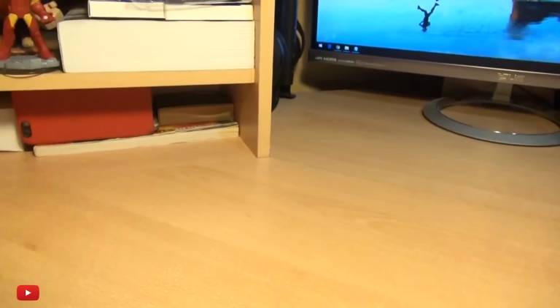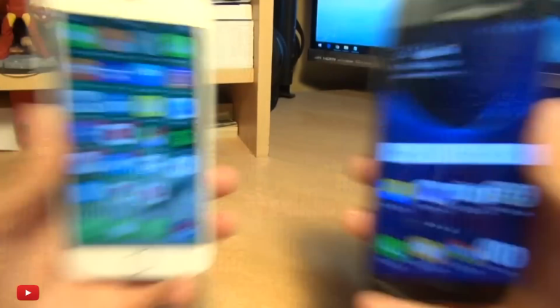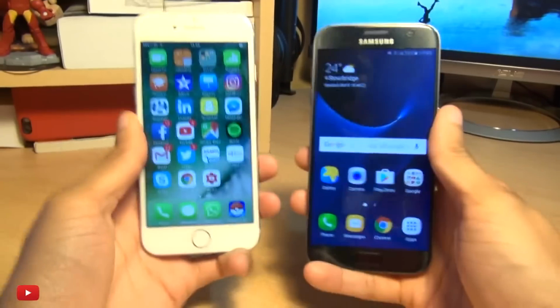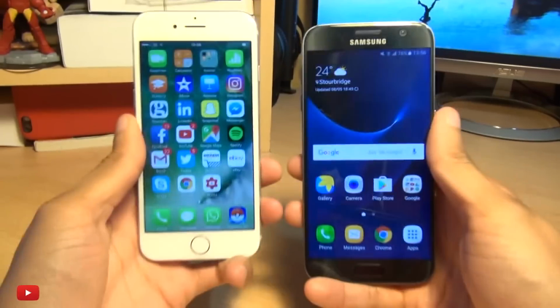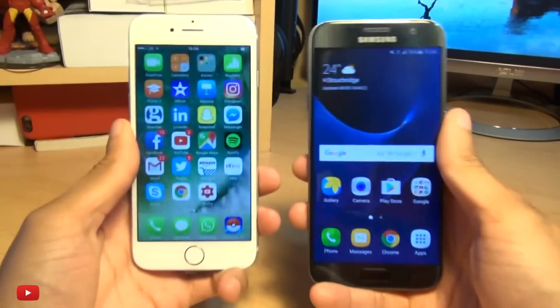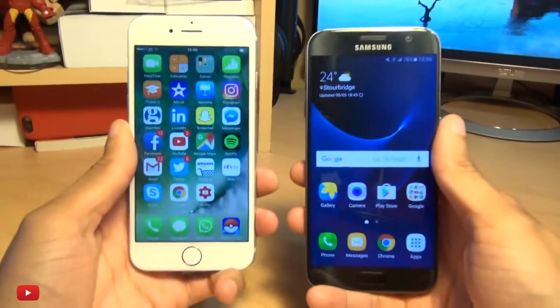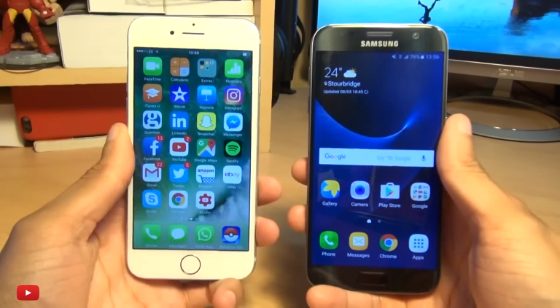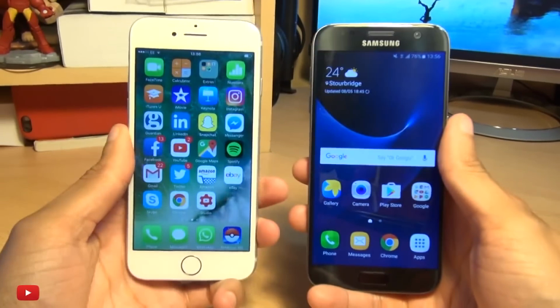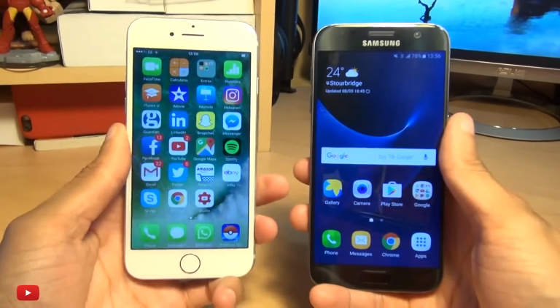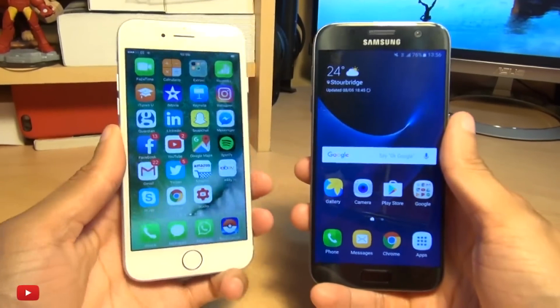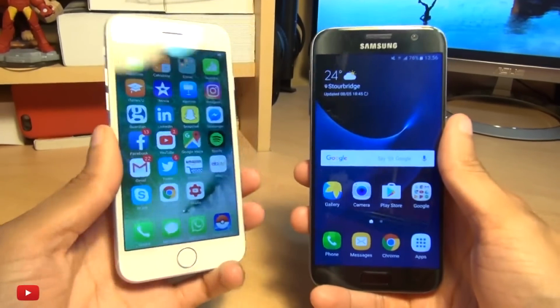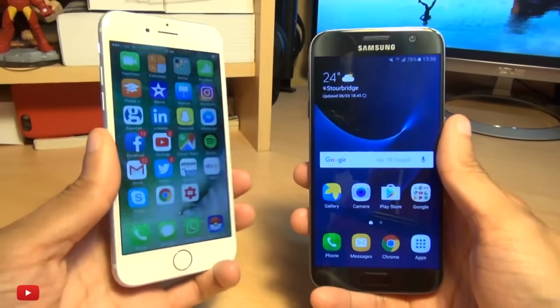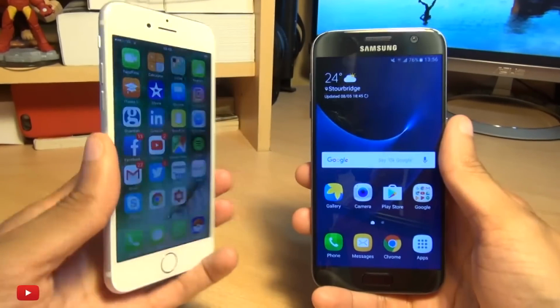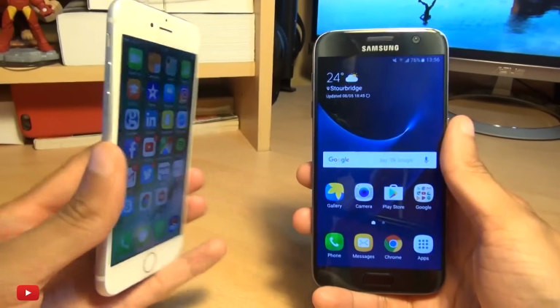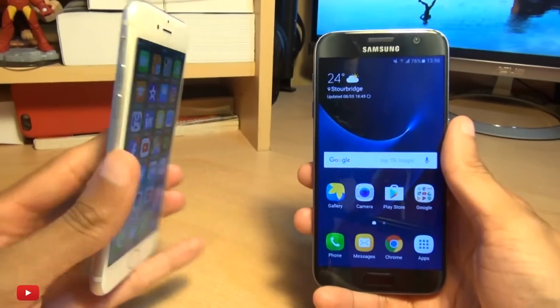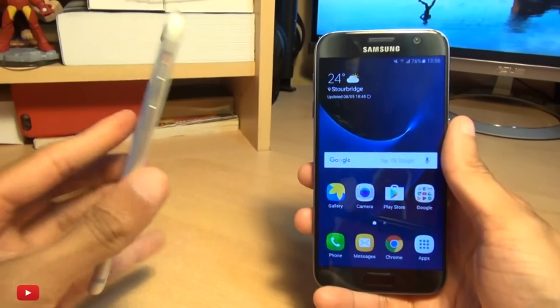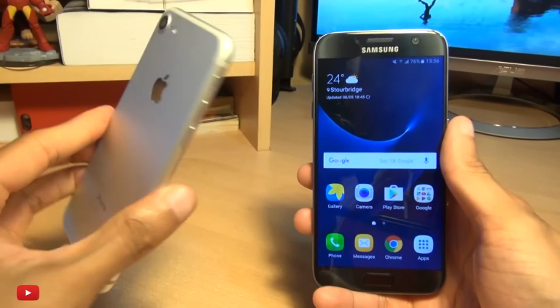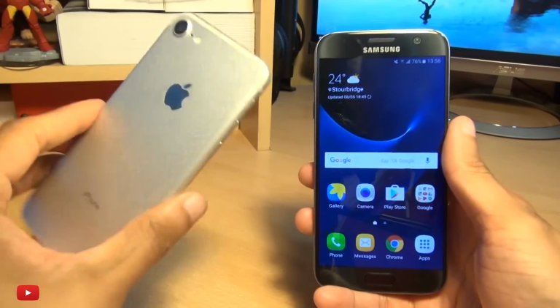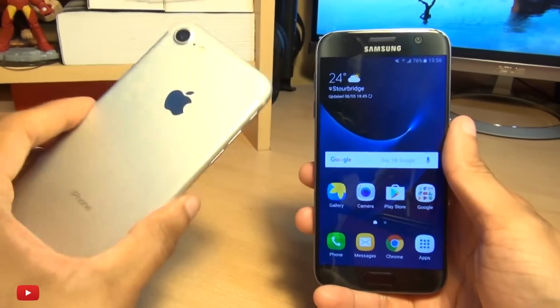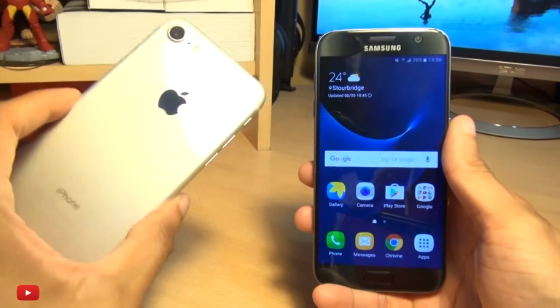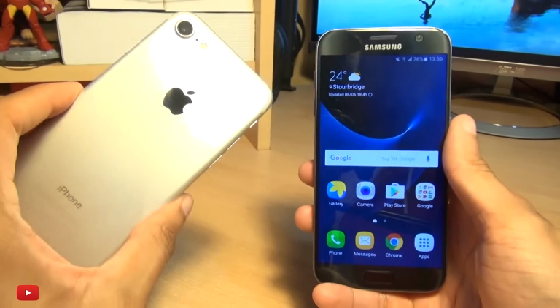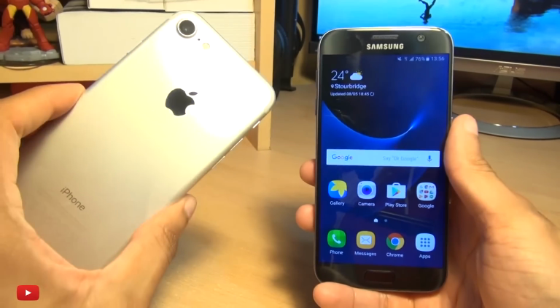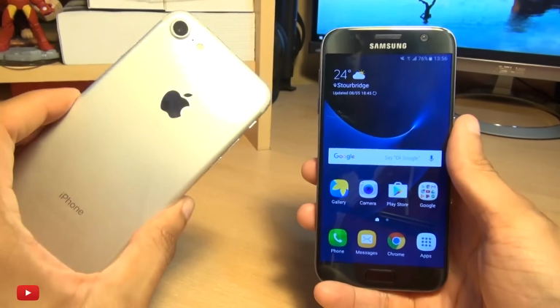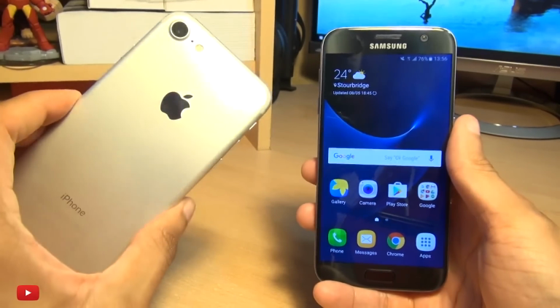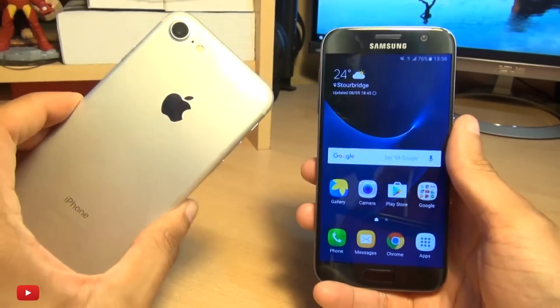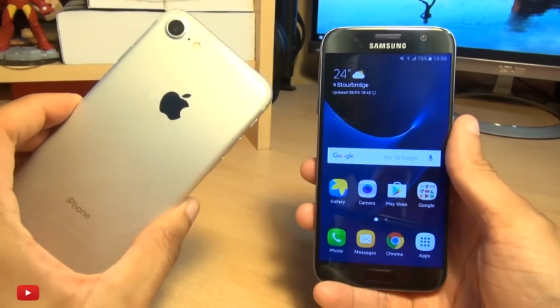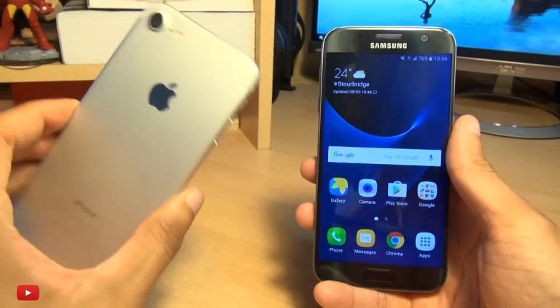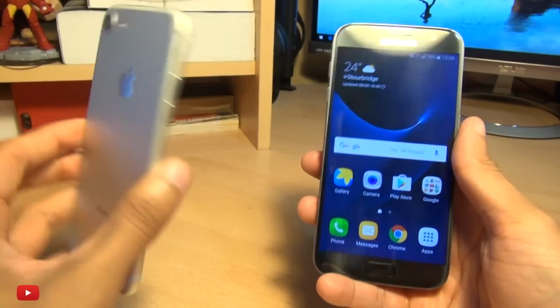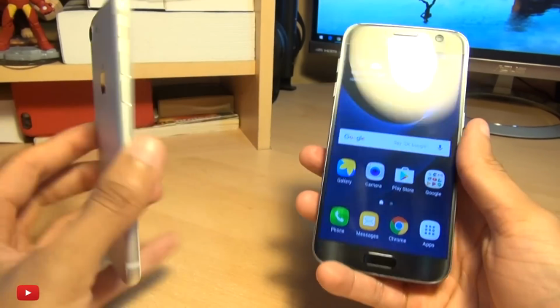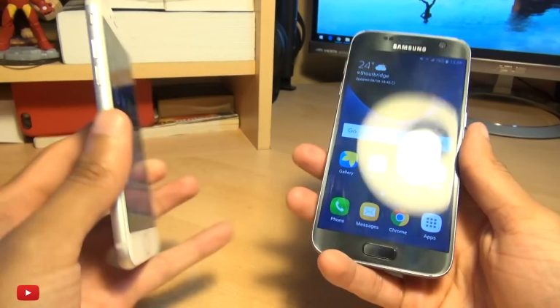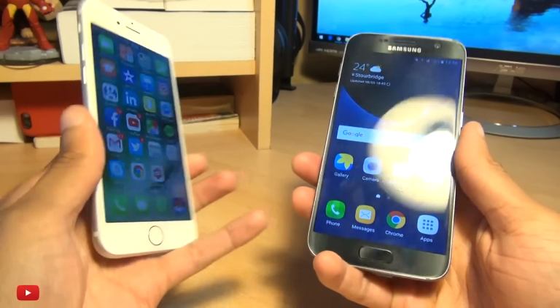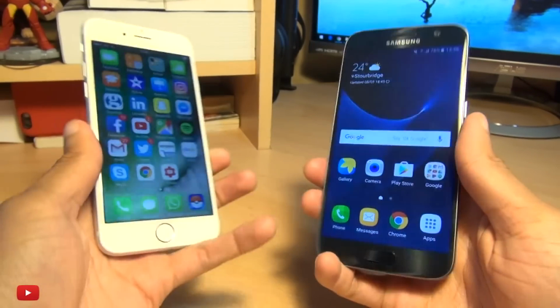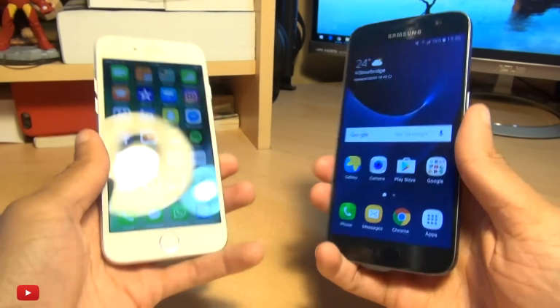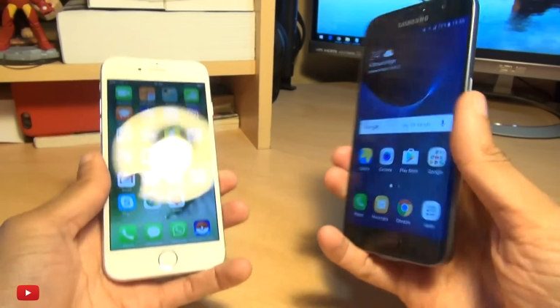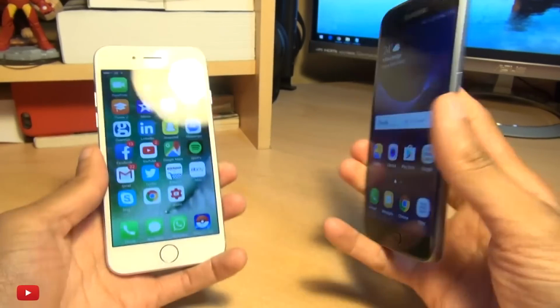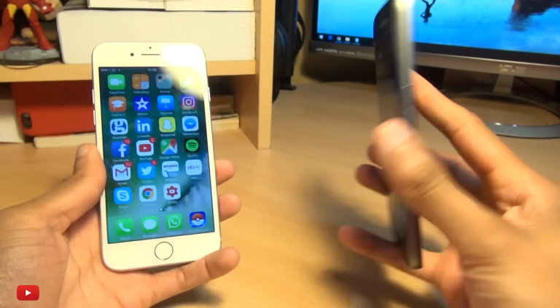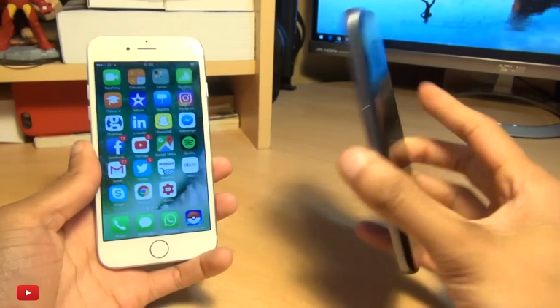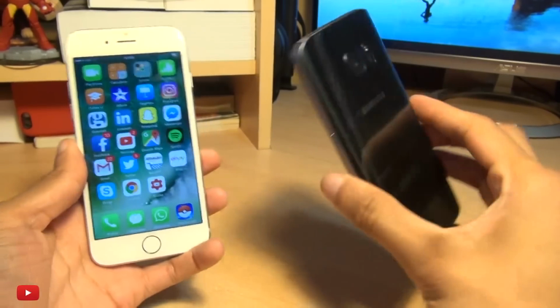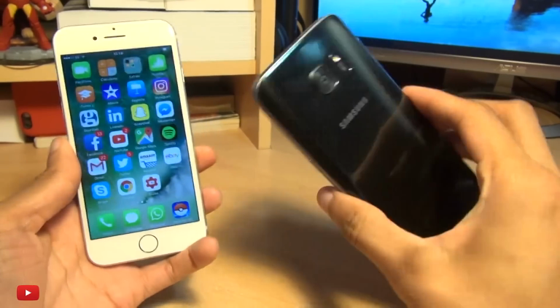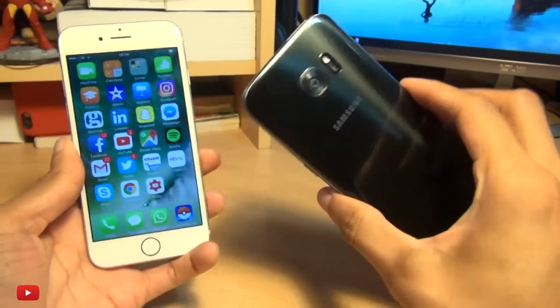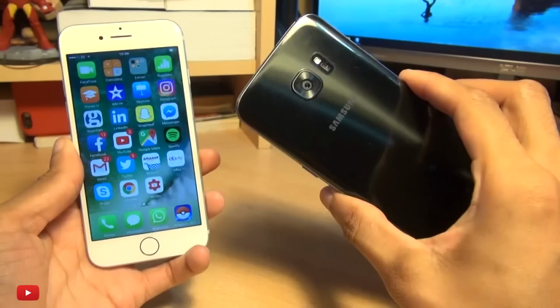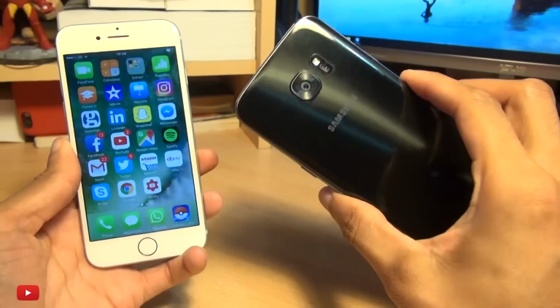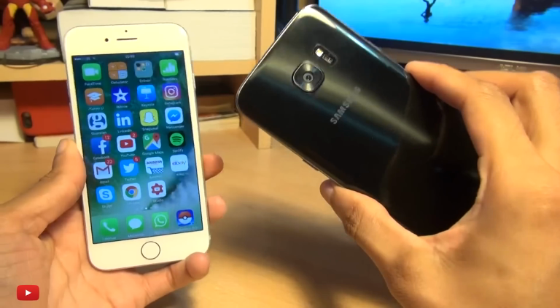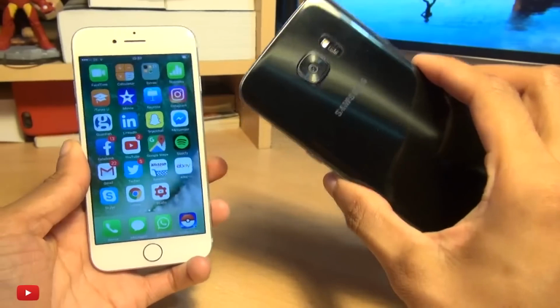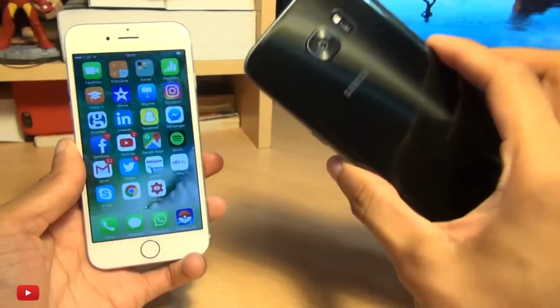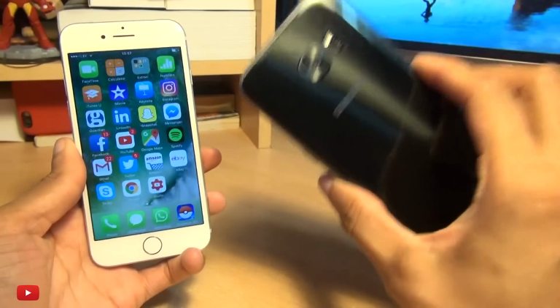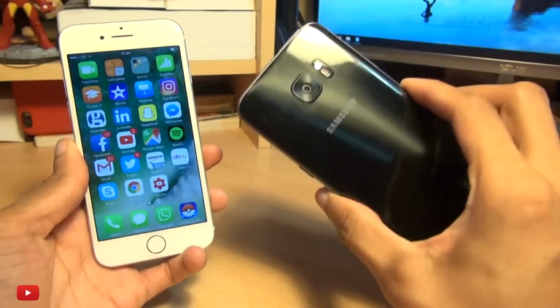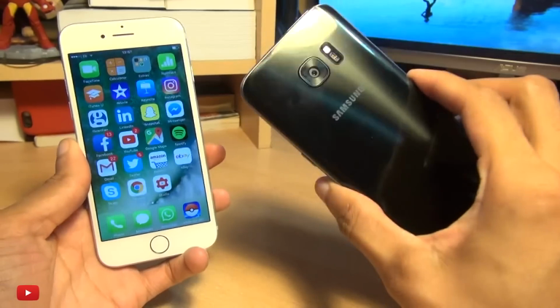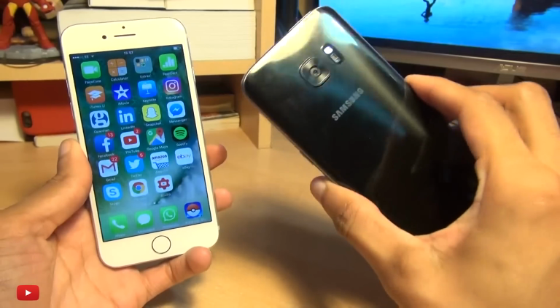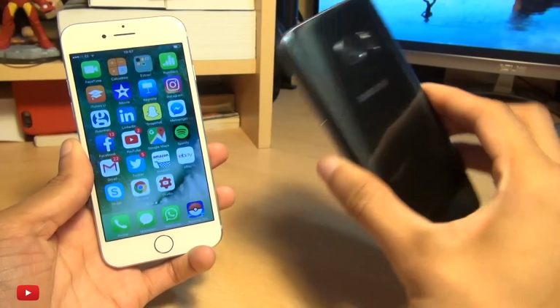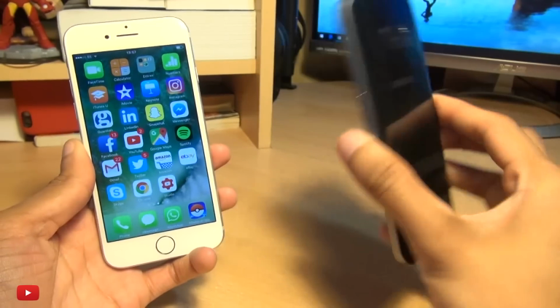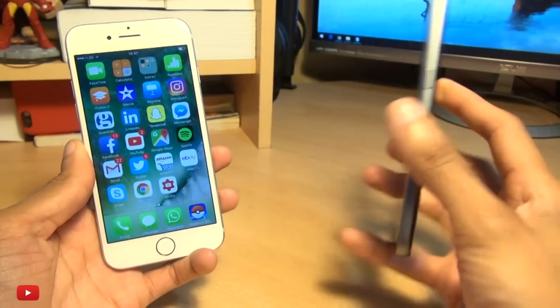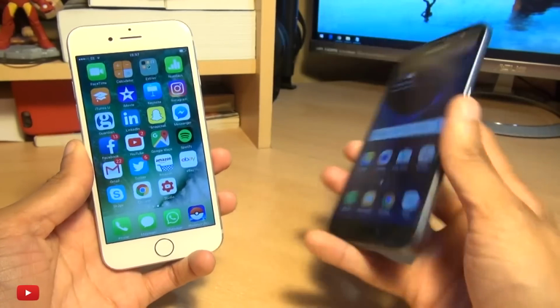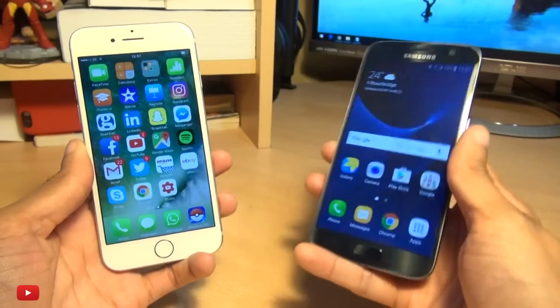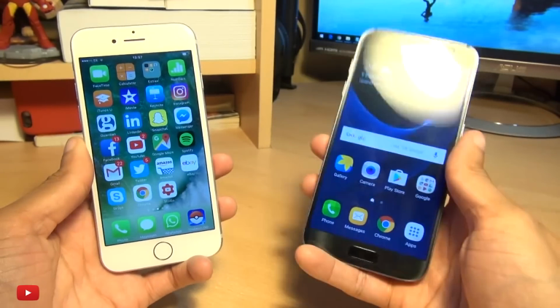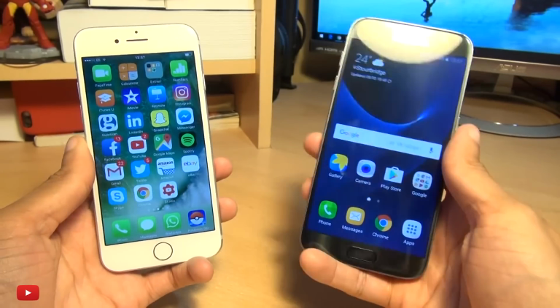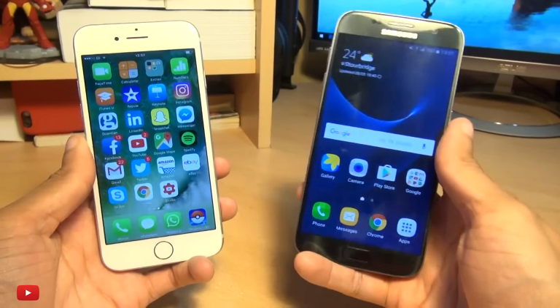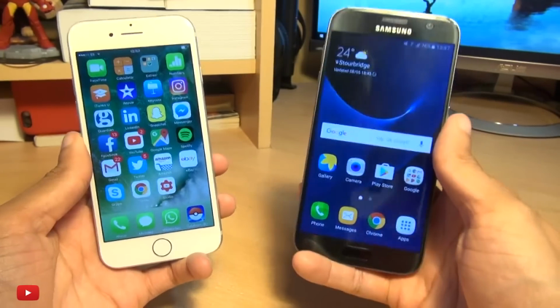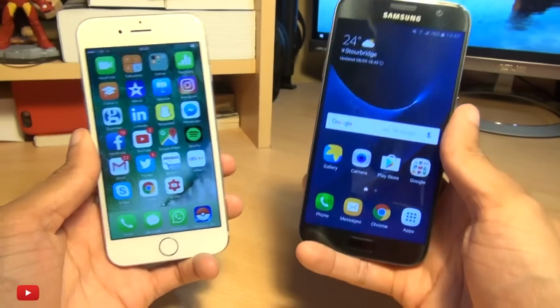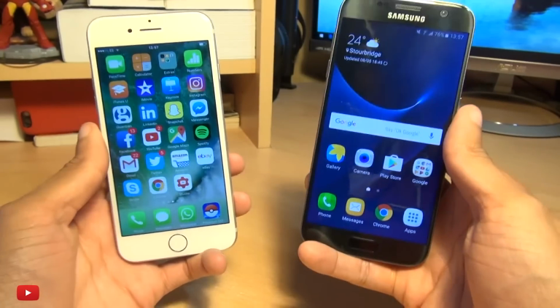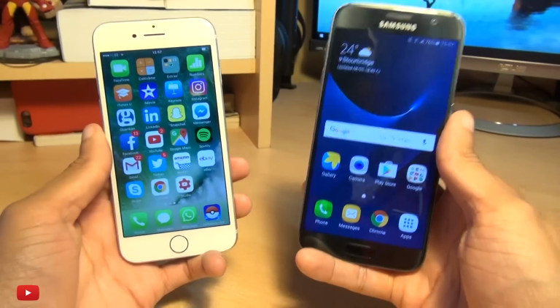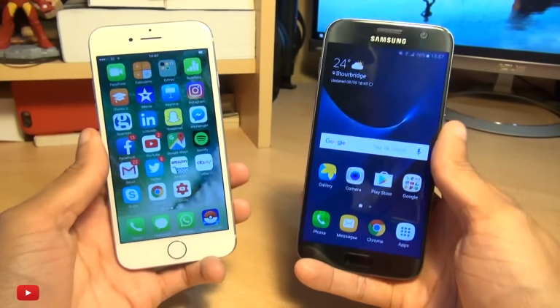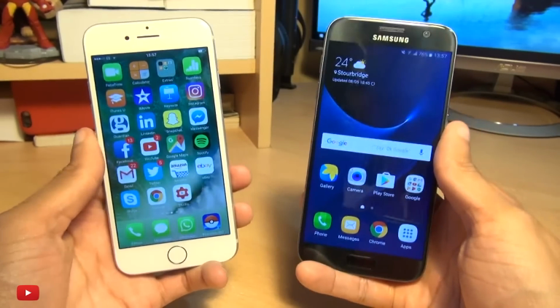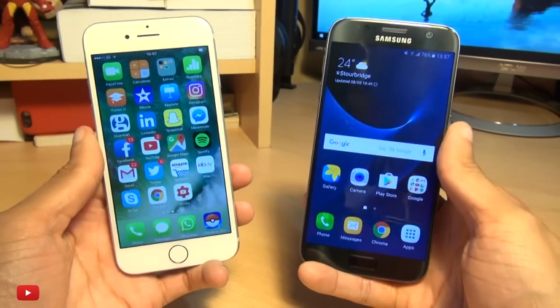Hello, hi guys, it's Enam here with the iPhone 7 versus the Samsung Galaxy S7 in a speaker test.